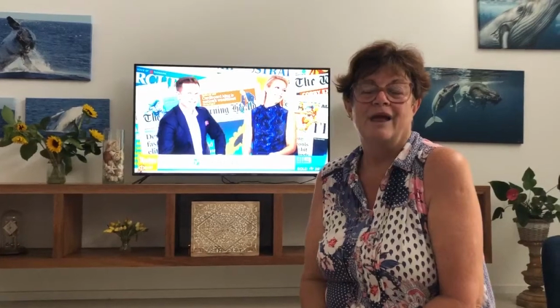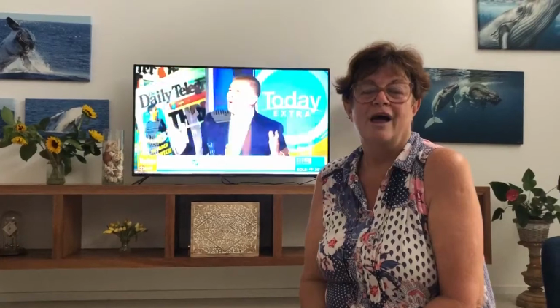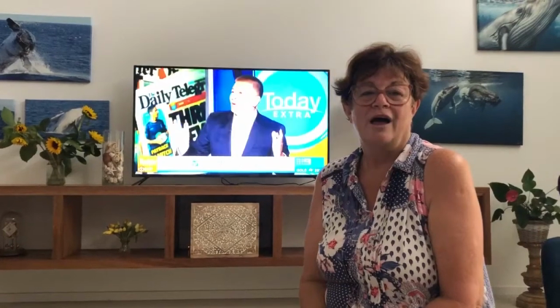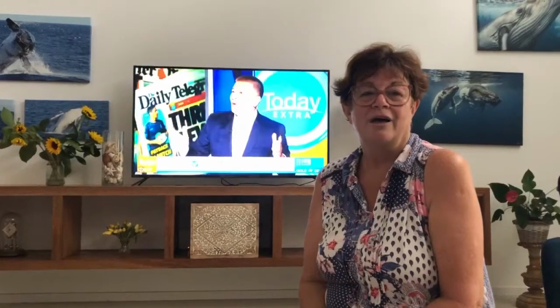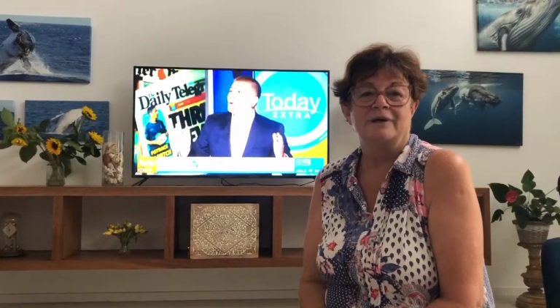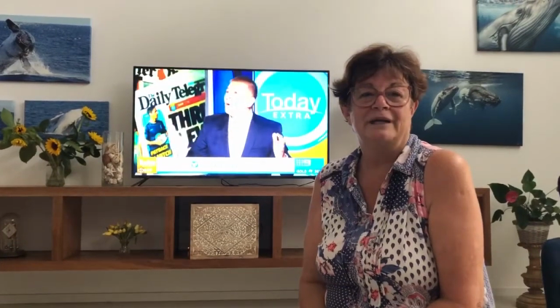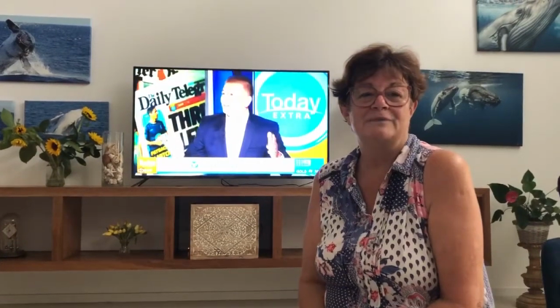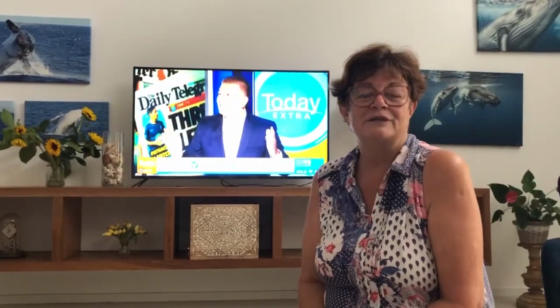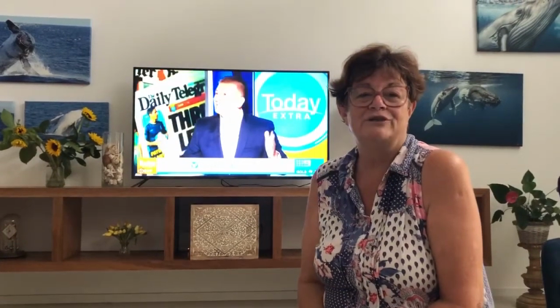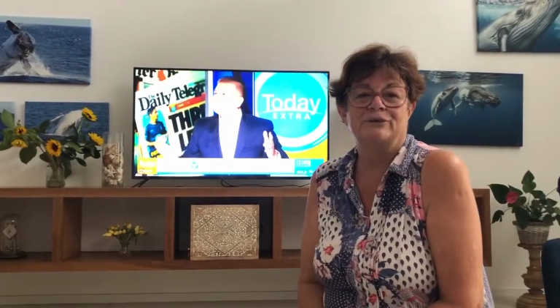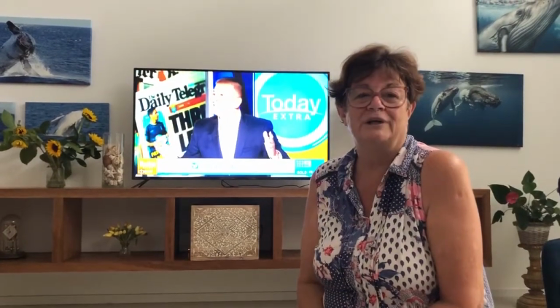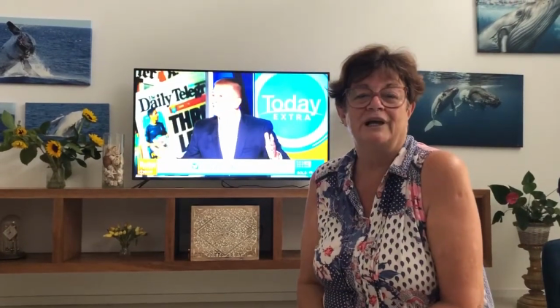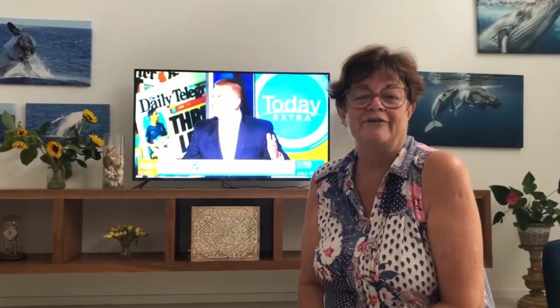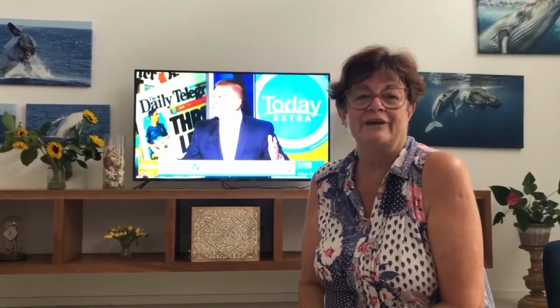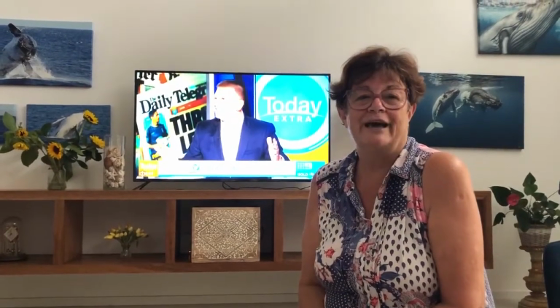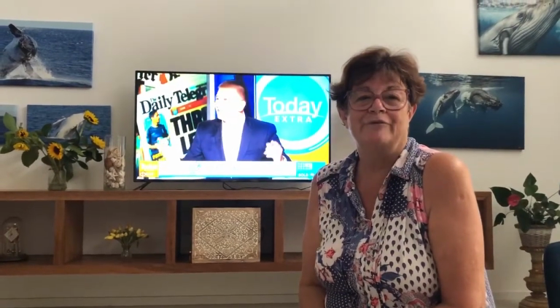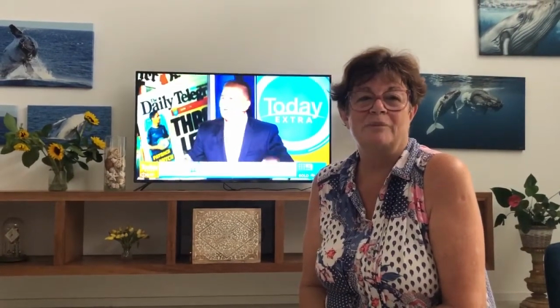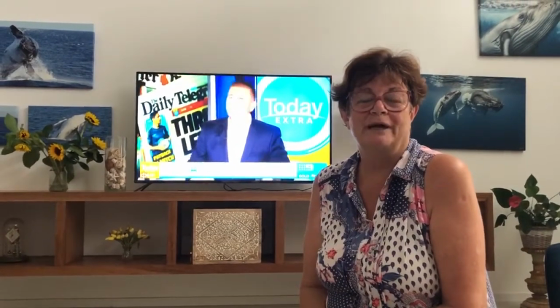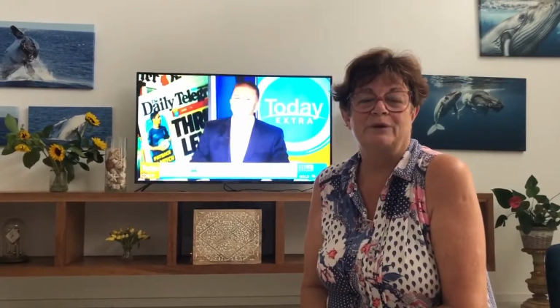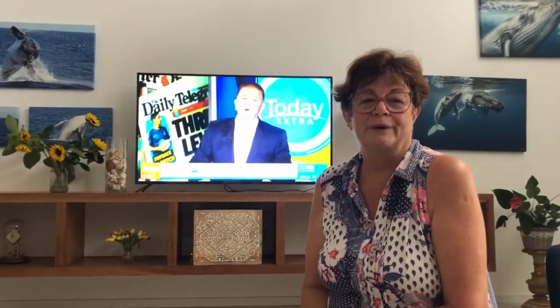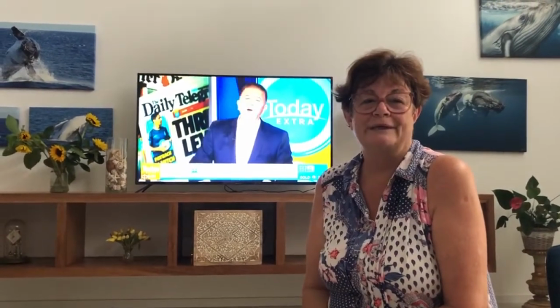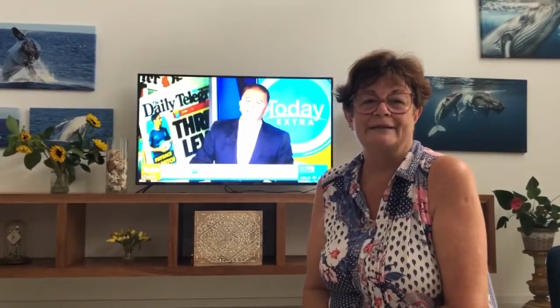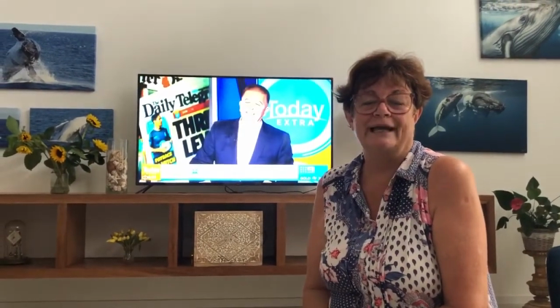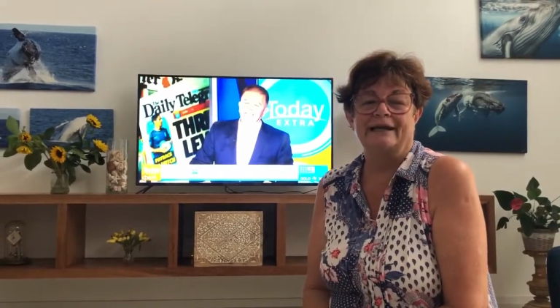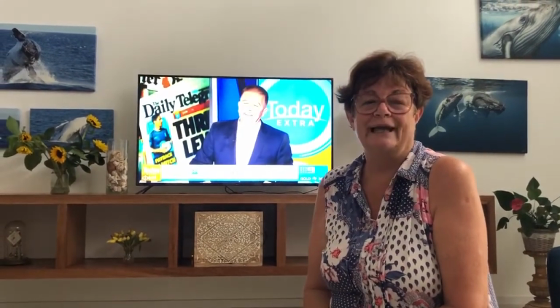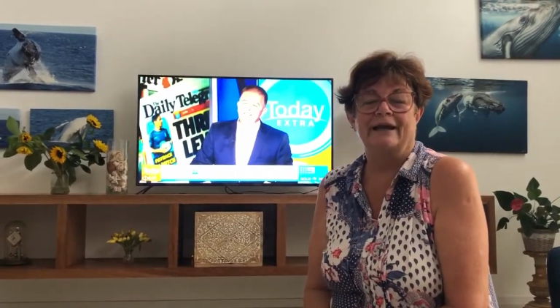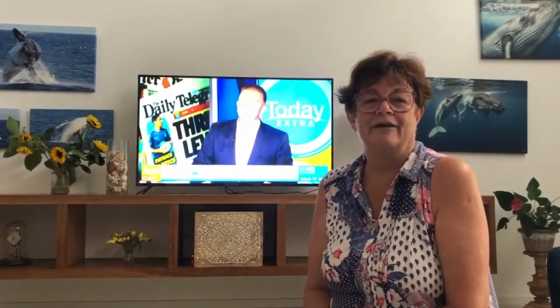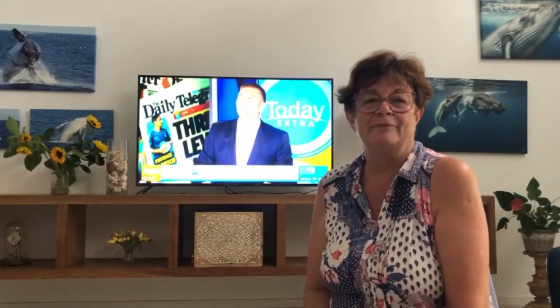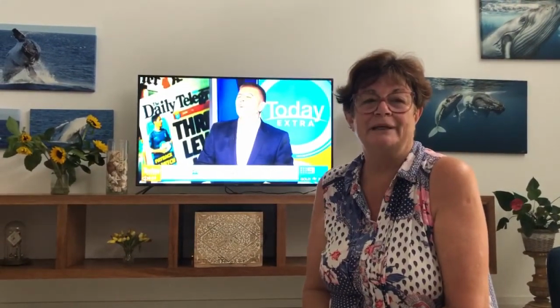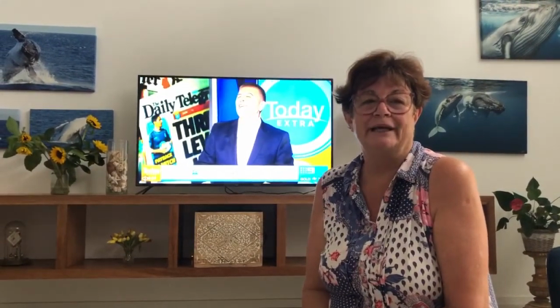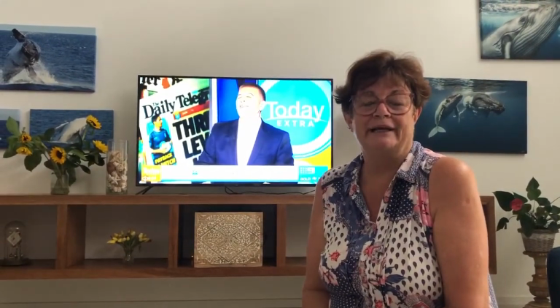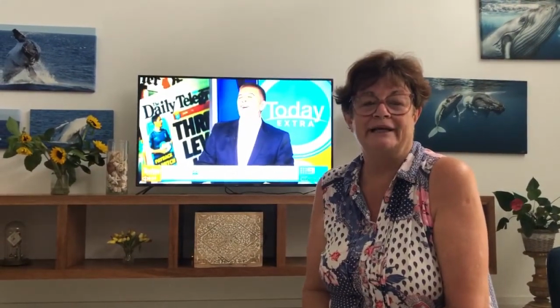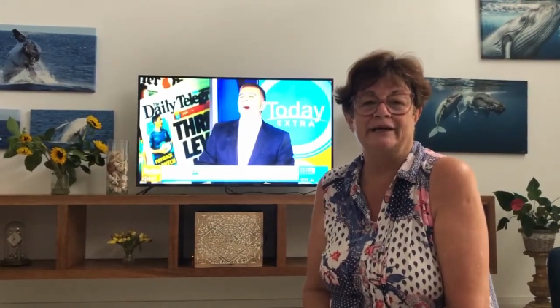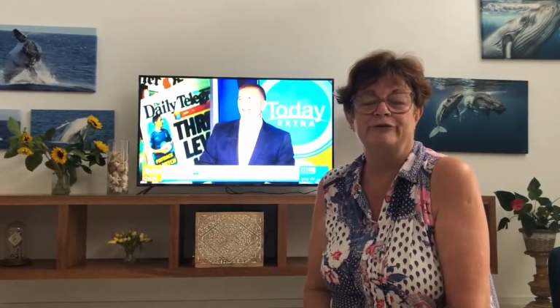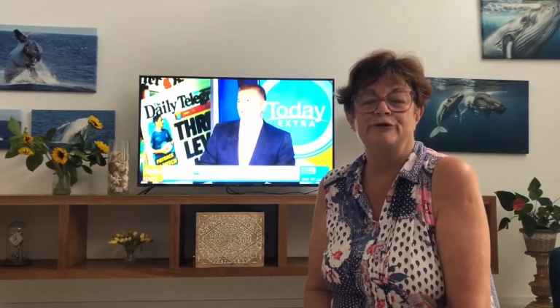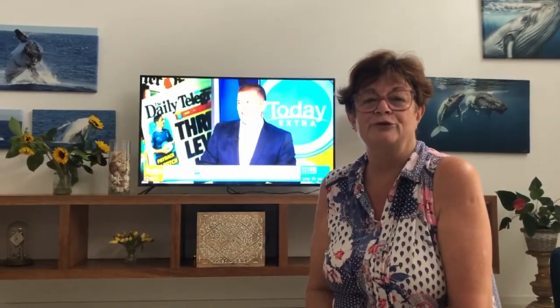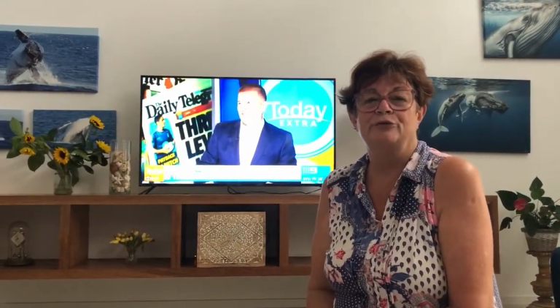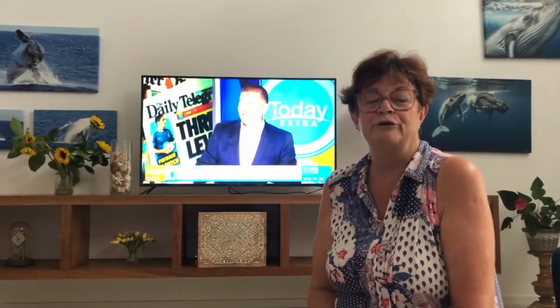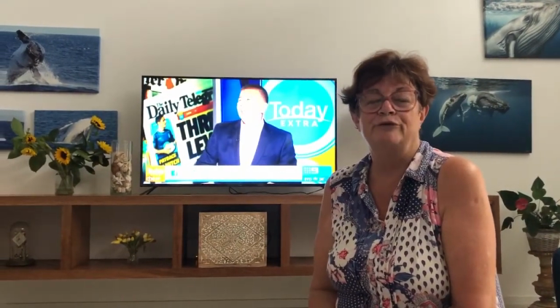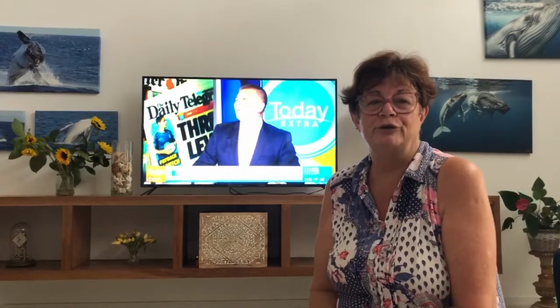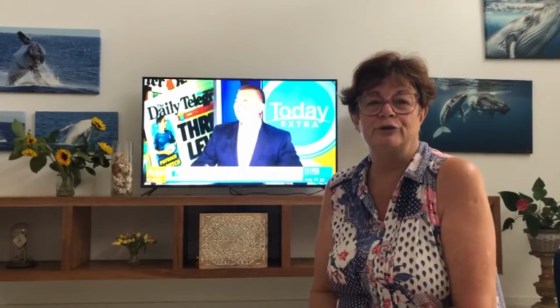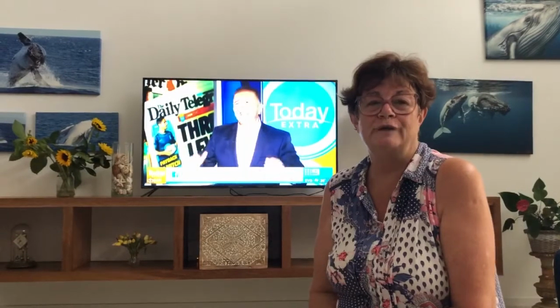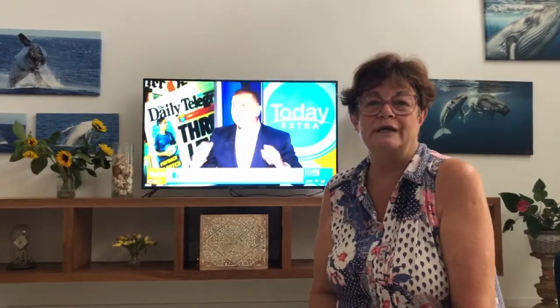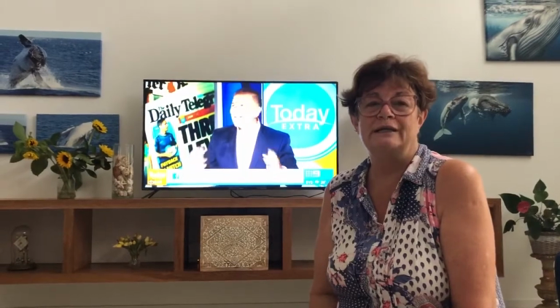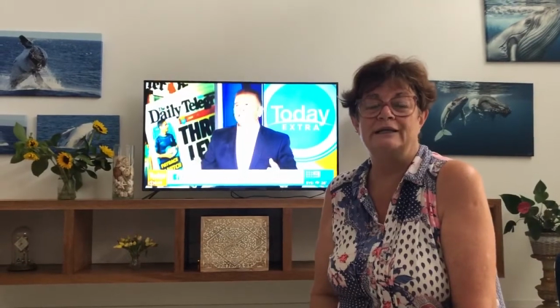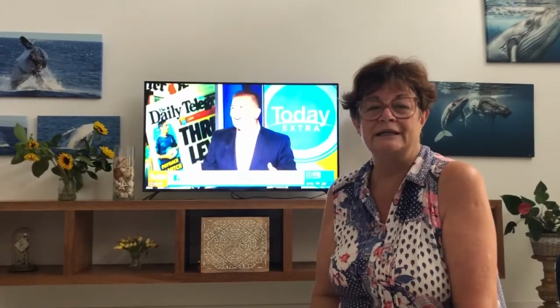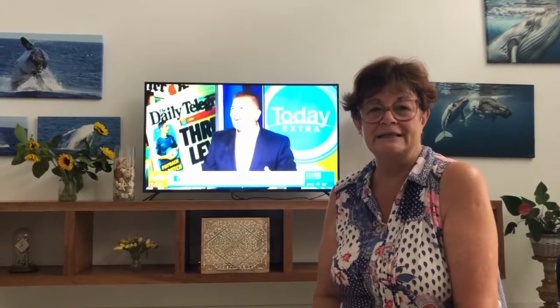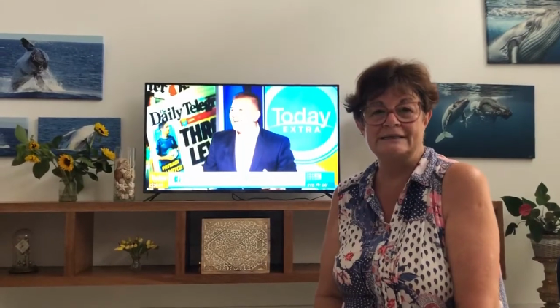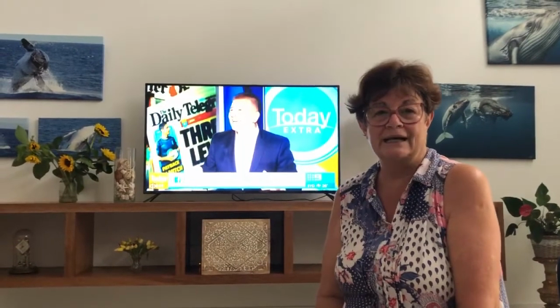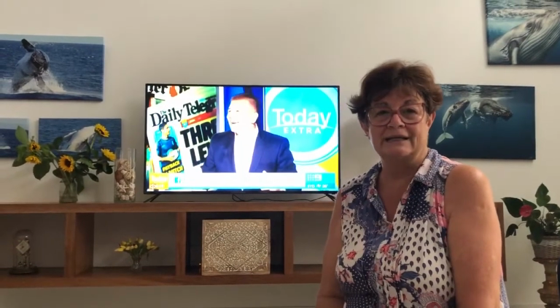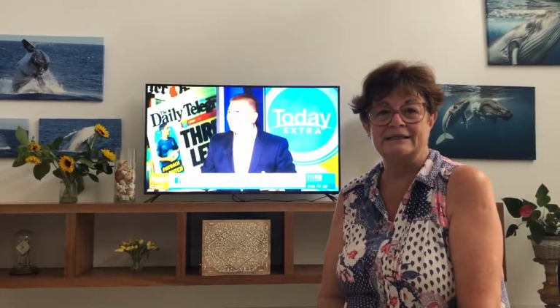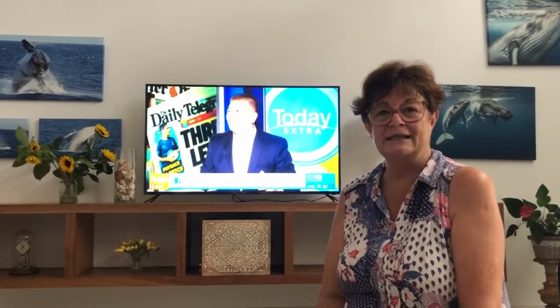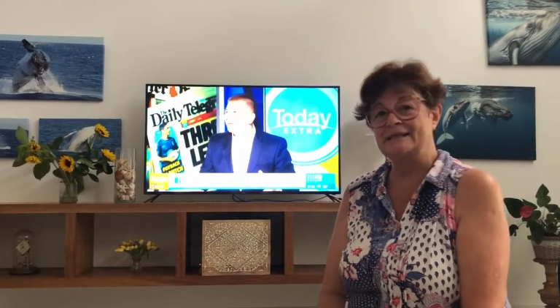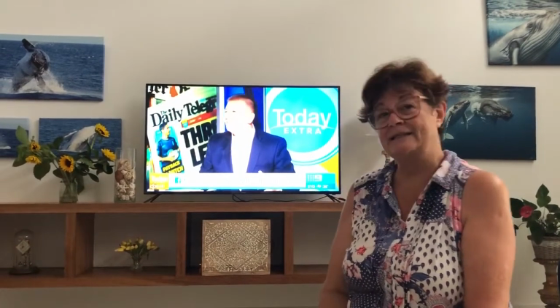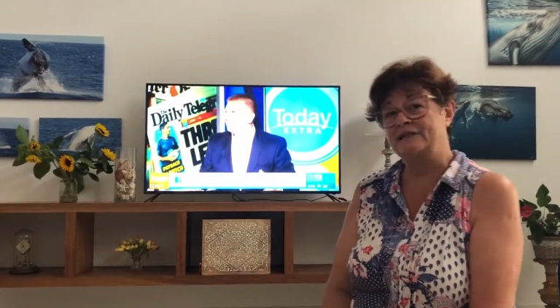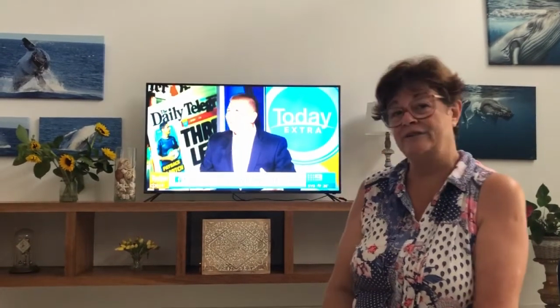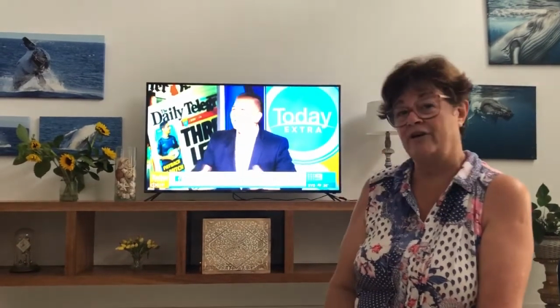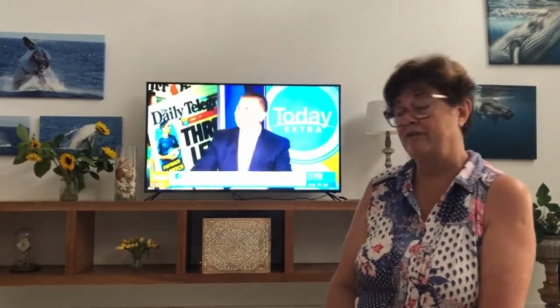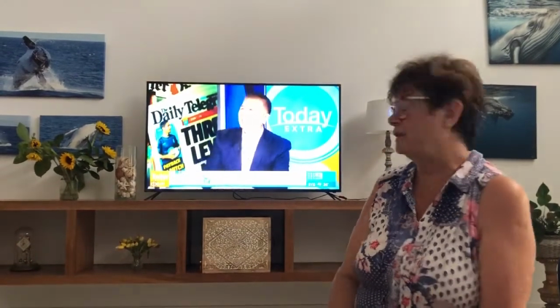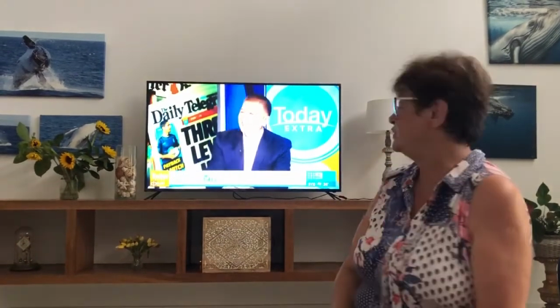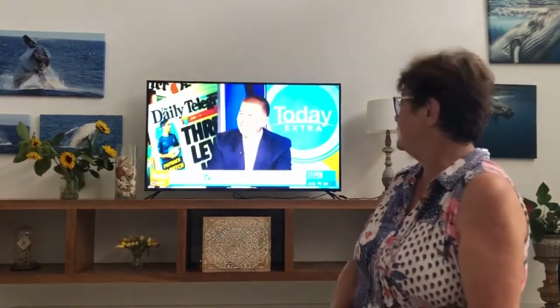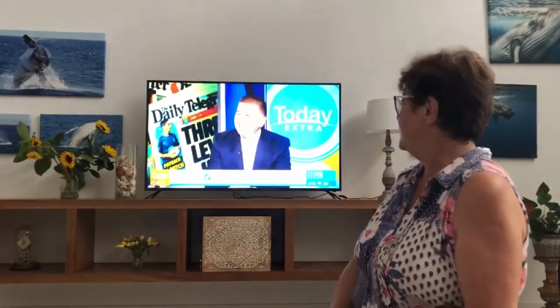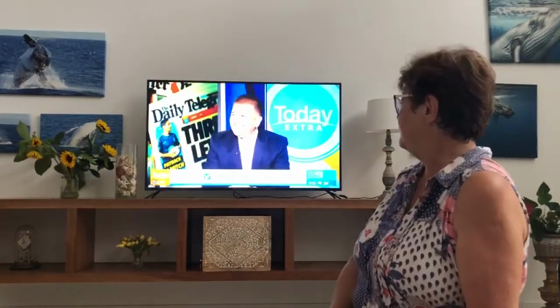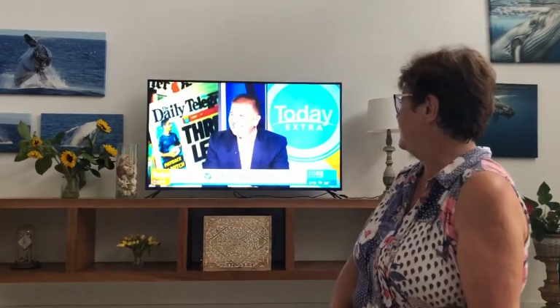Hi, my name is Sue and I live in Hervey Bay, Queensland, and I've been lucky enough to review the Linsar 65 inch TV.